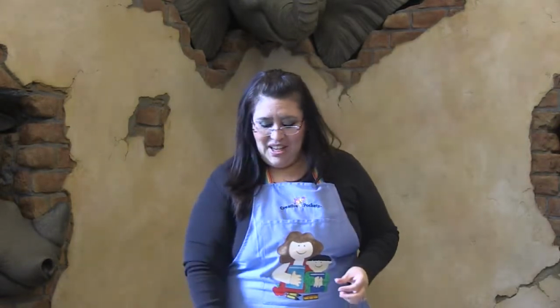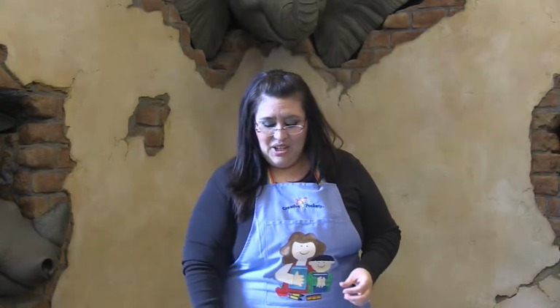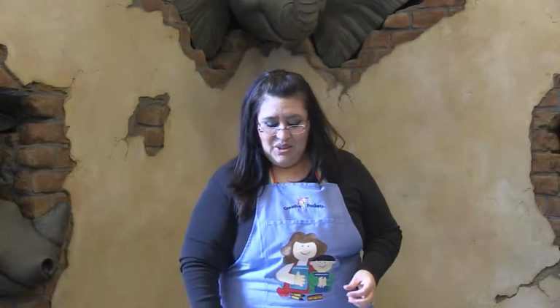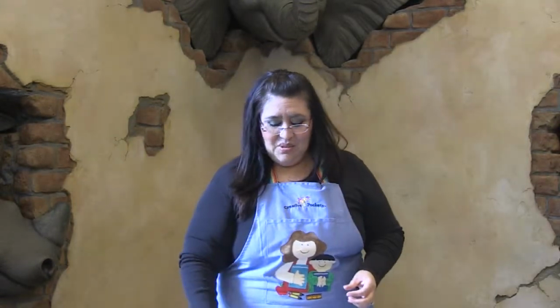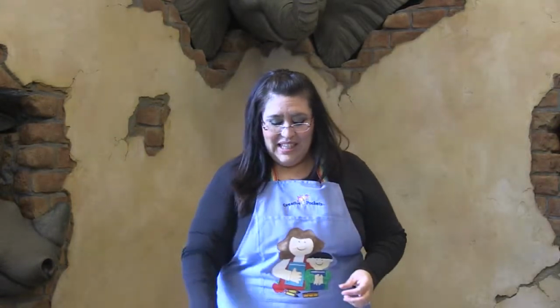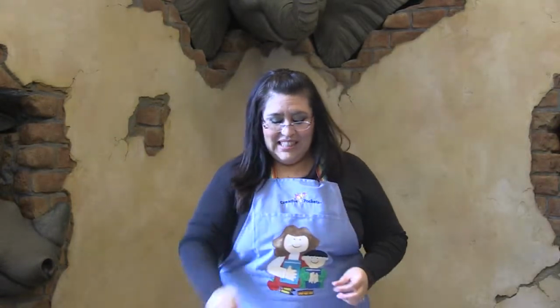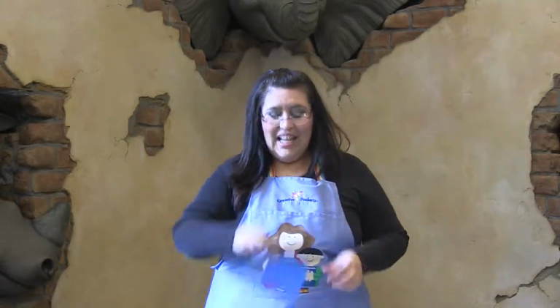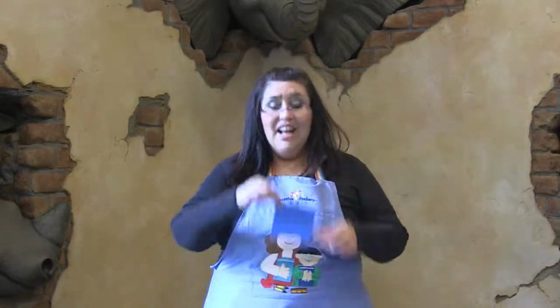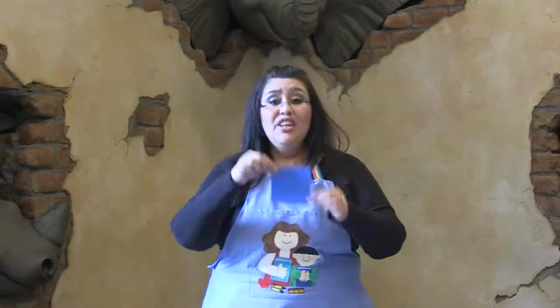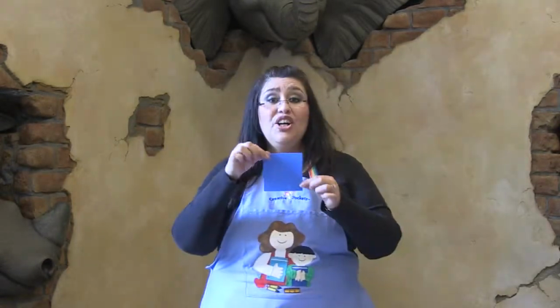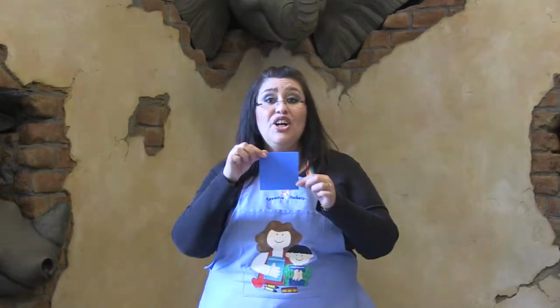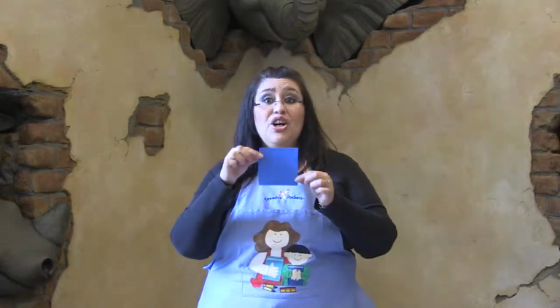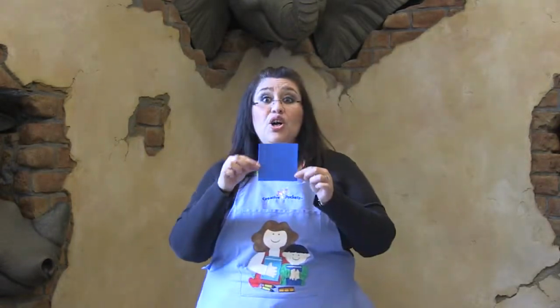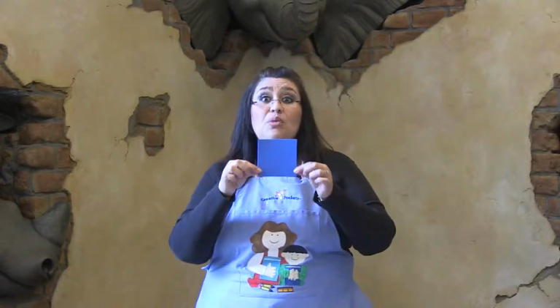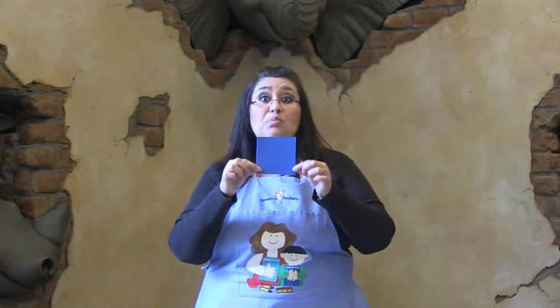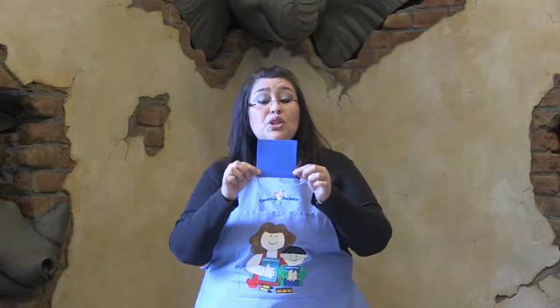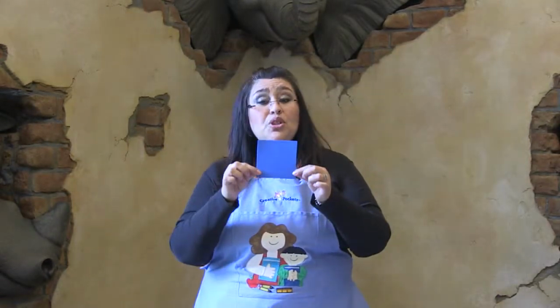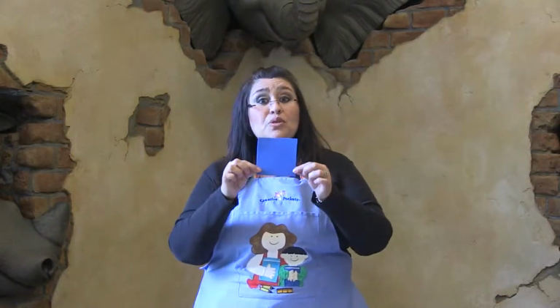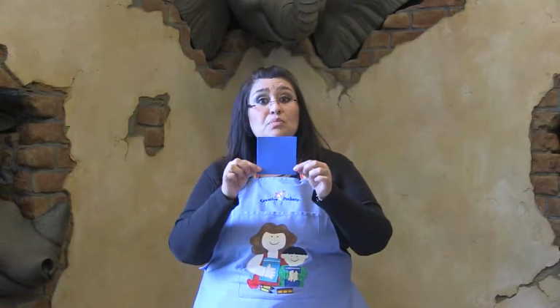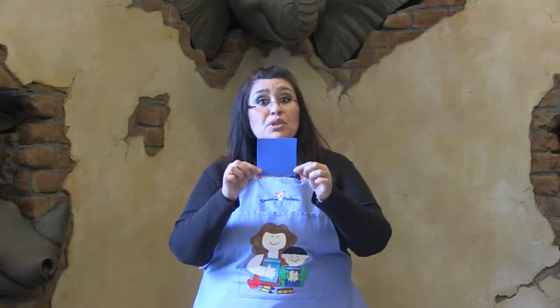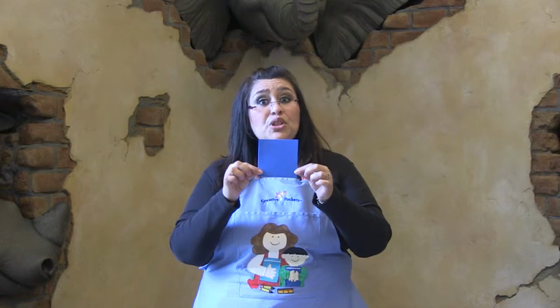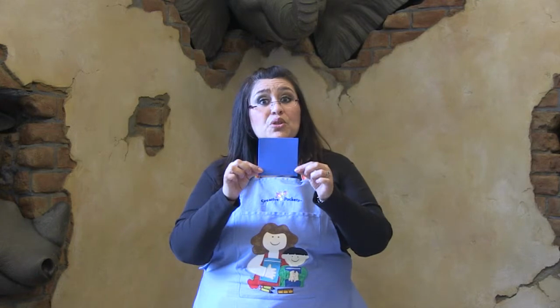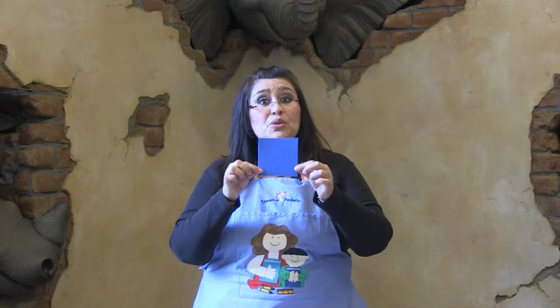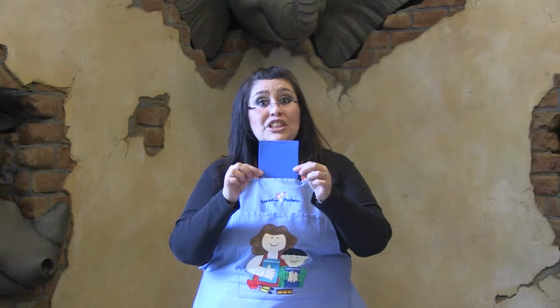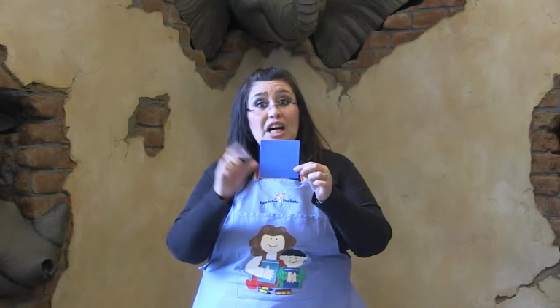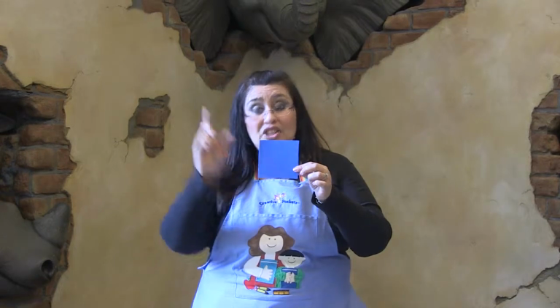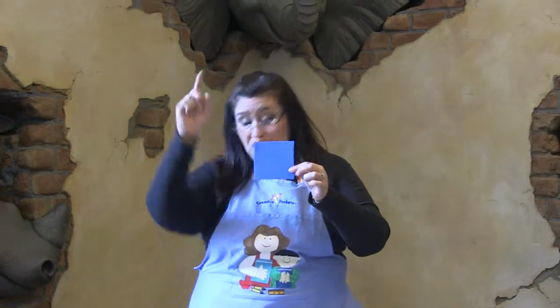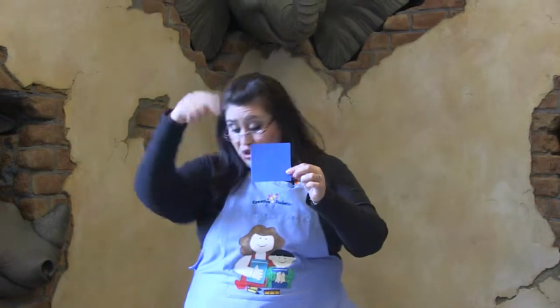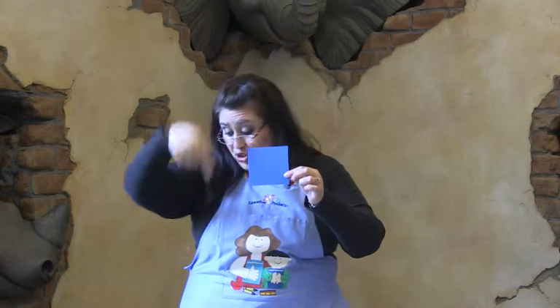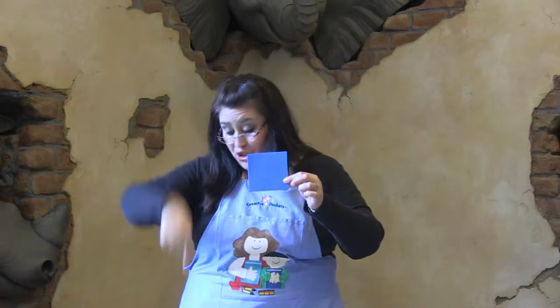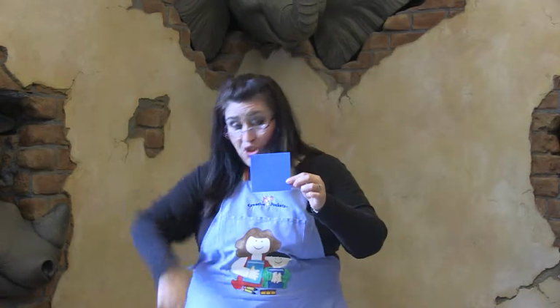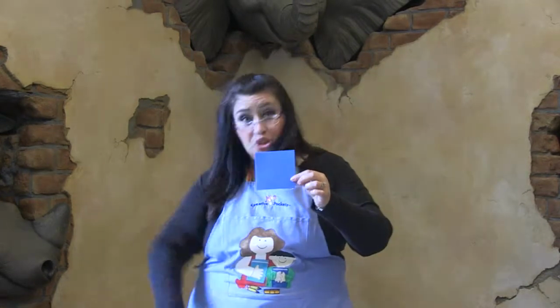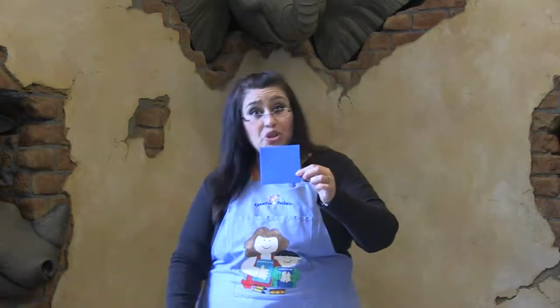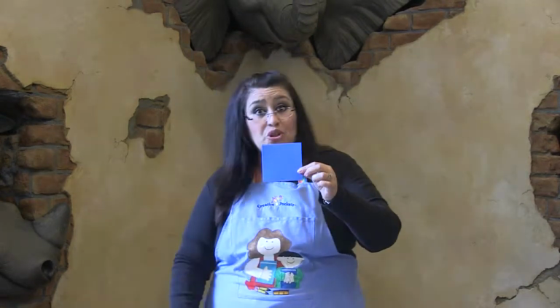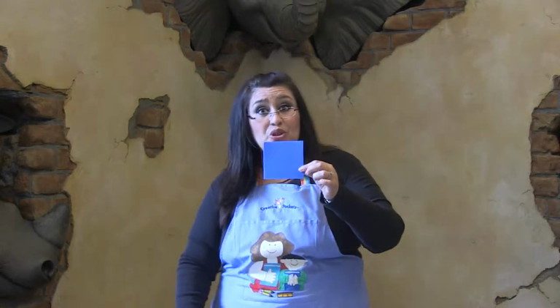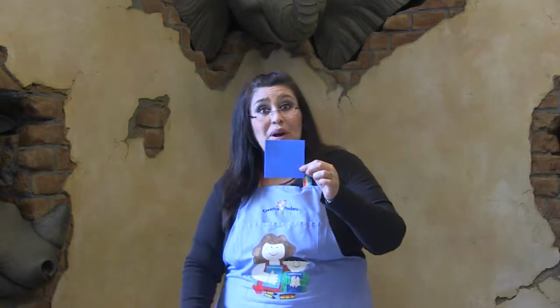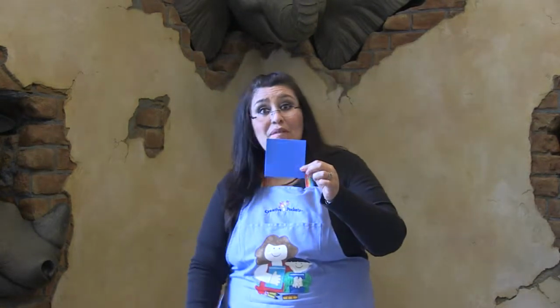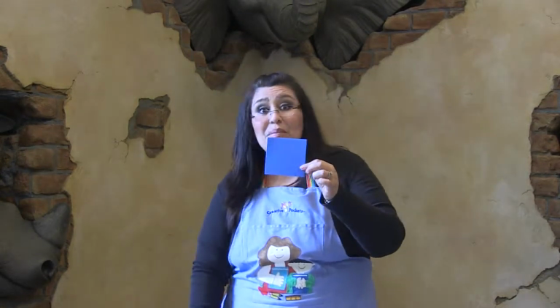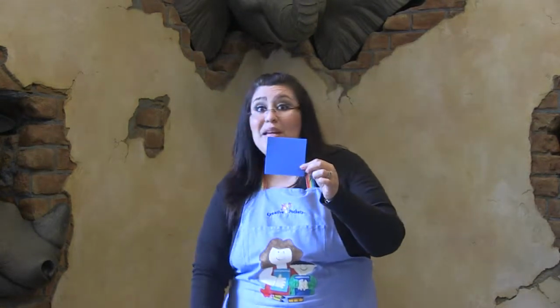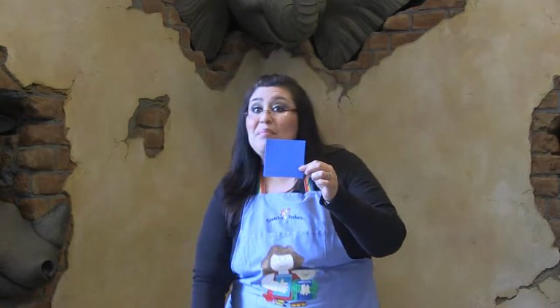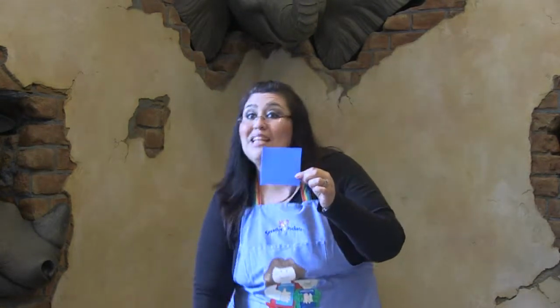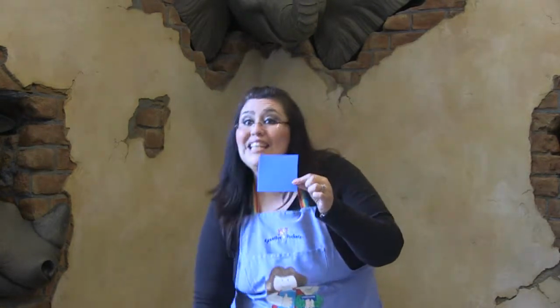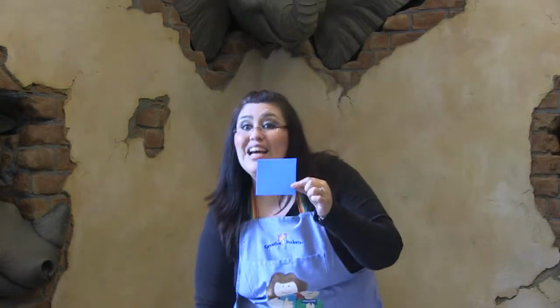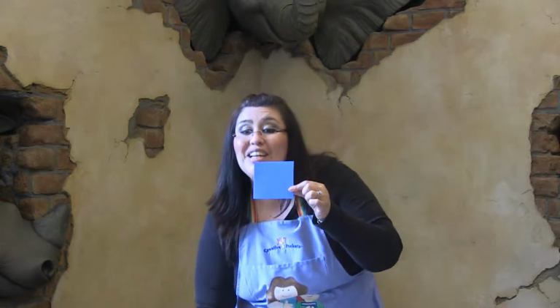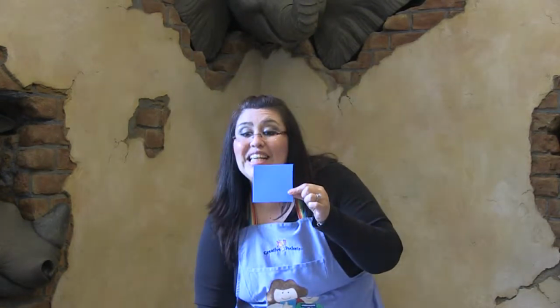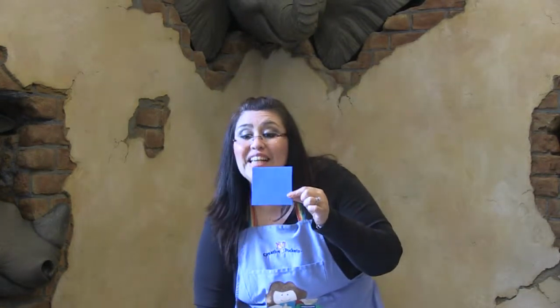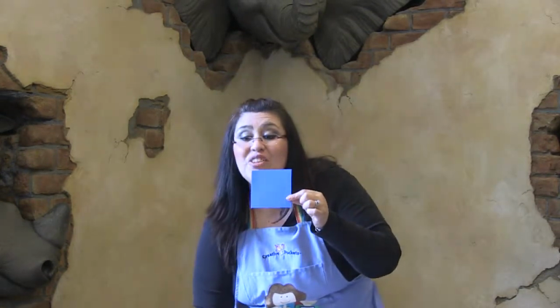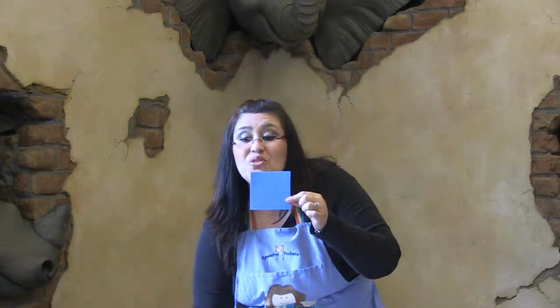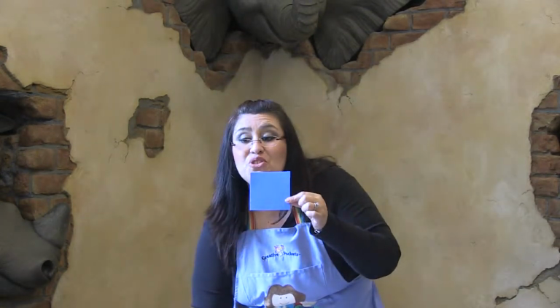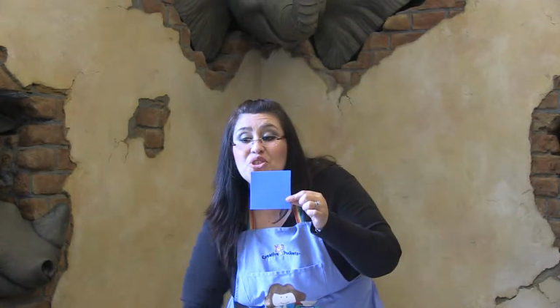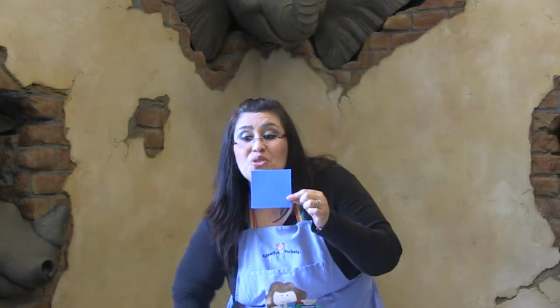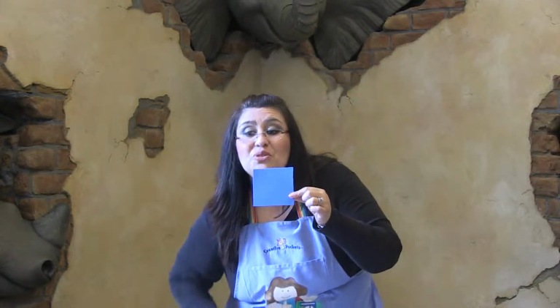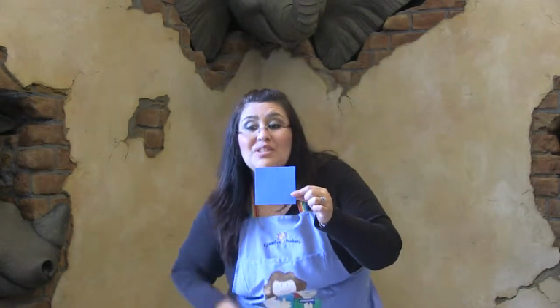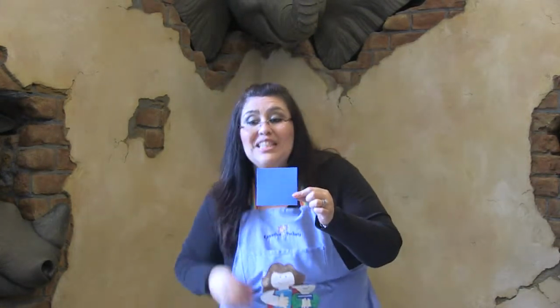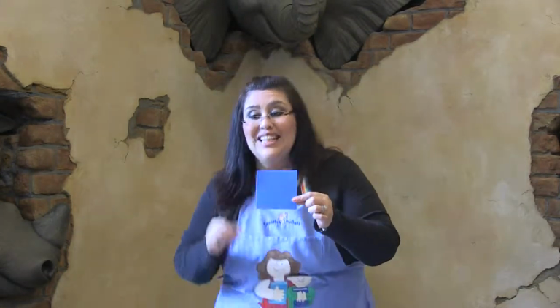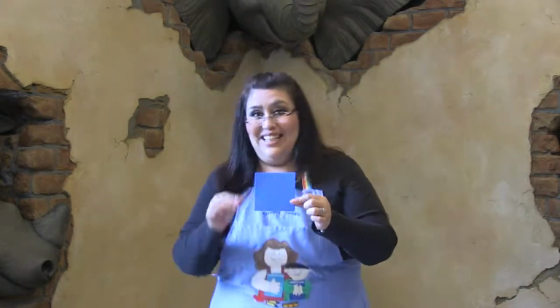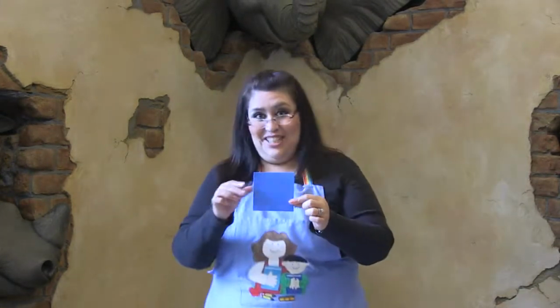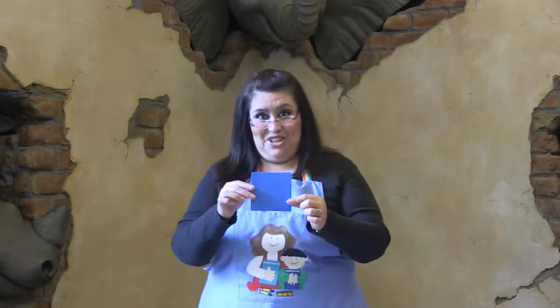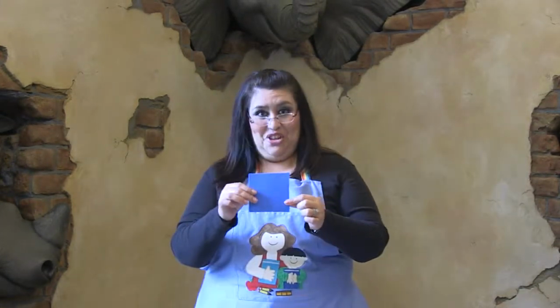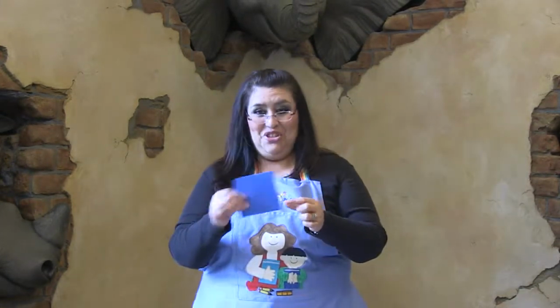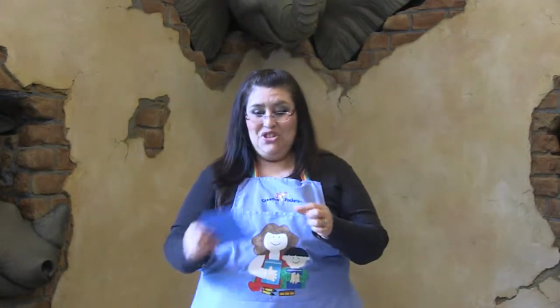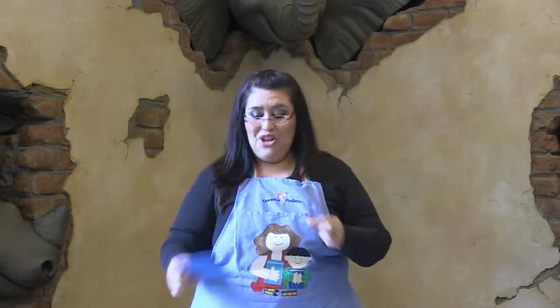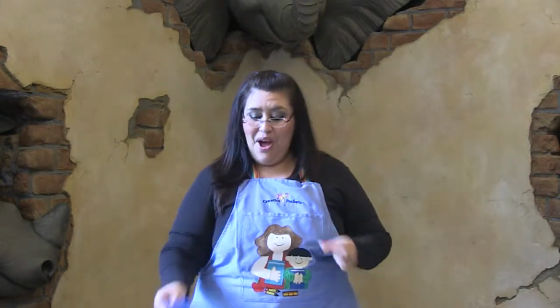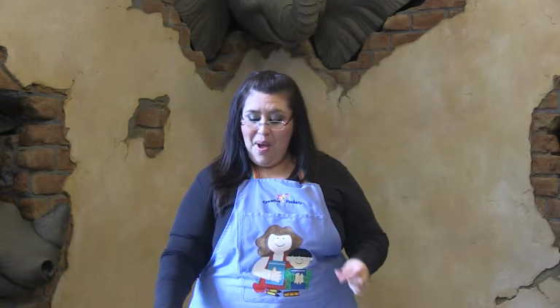What color? Blue, blue, touch your shoe. Everybody bend down and get those shoes. Good job.